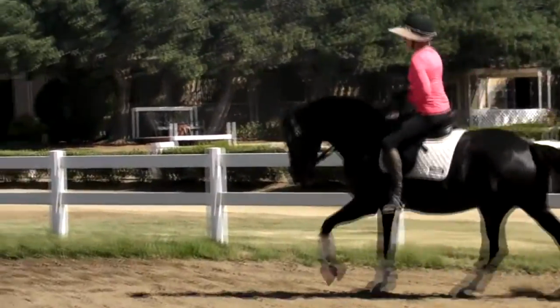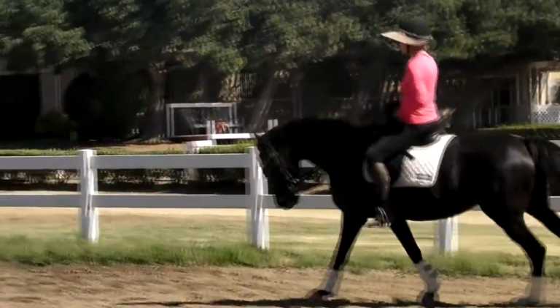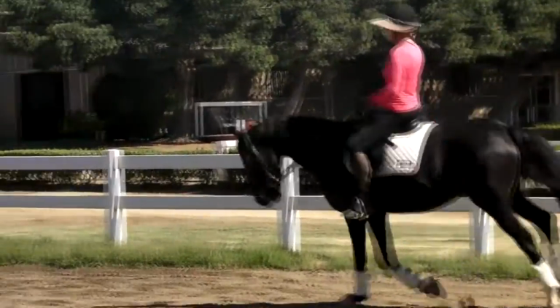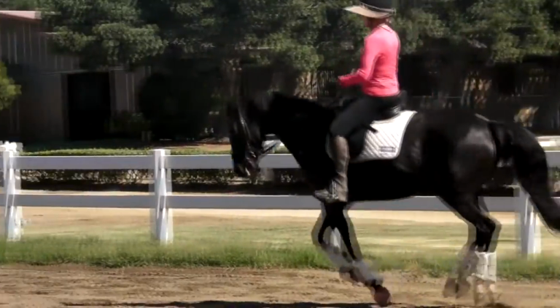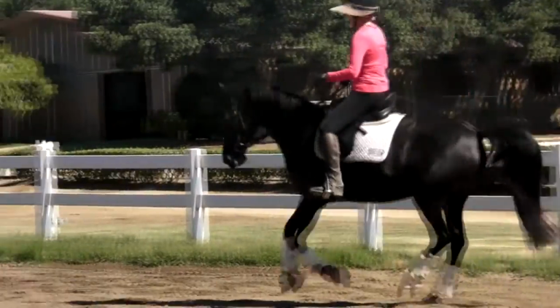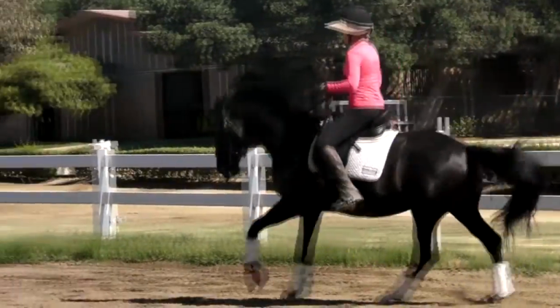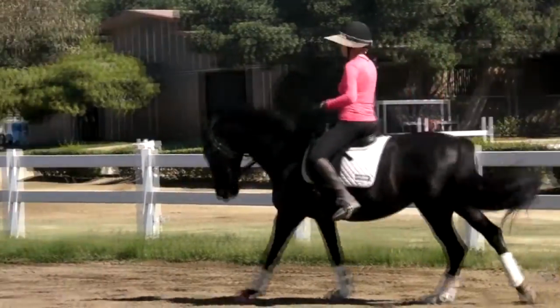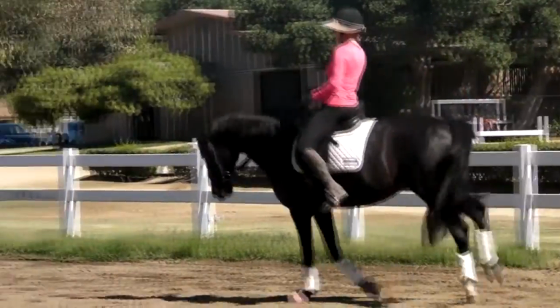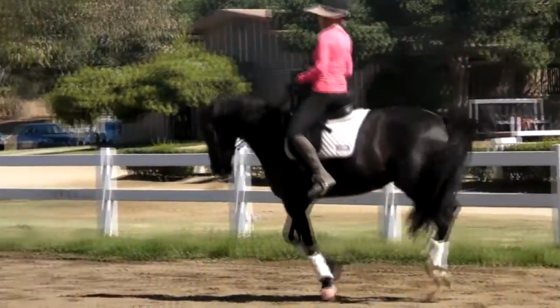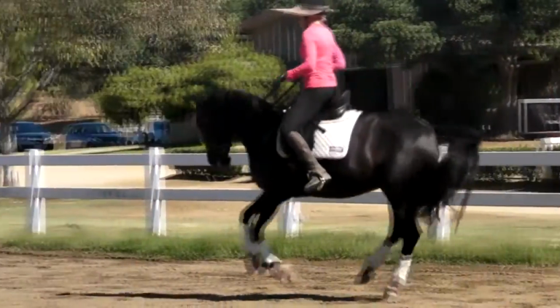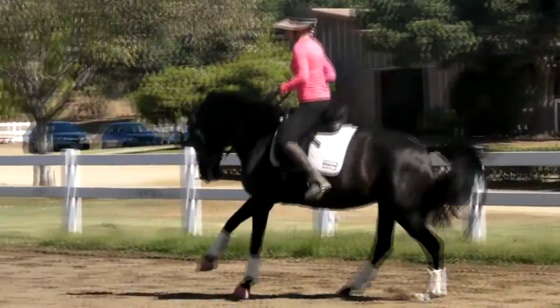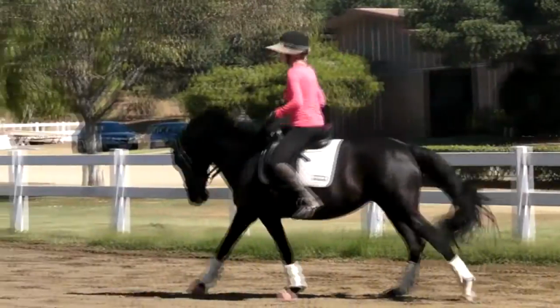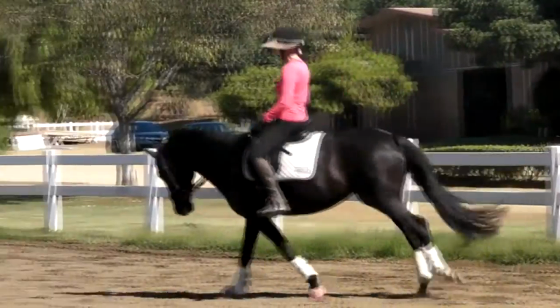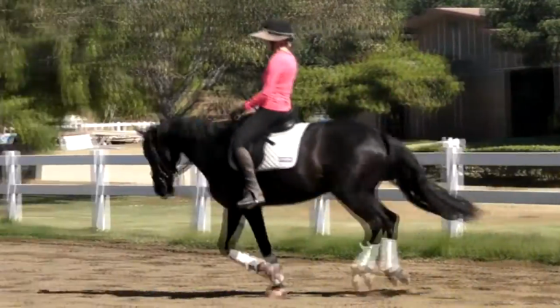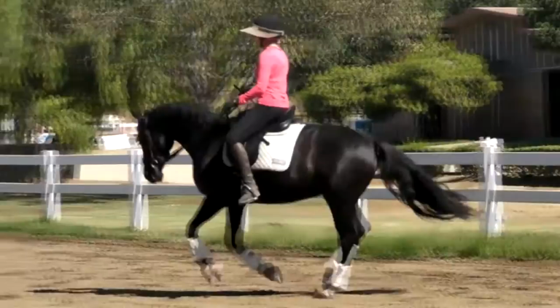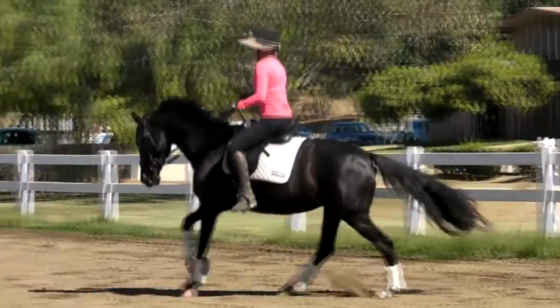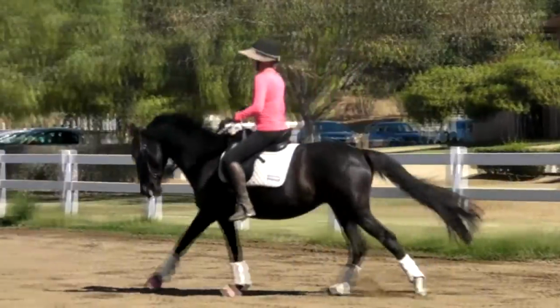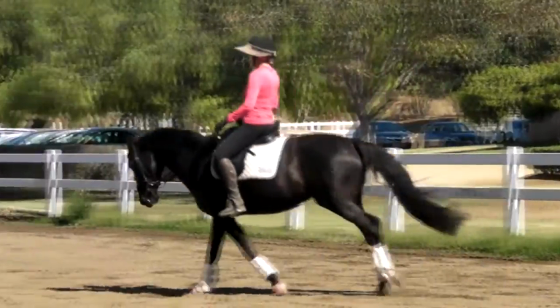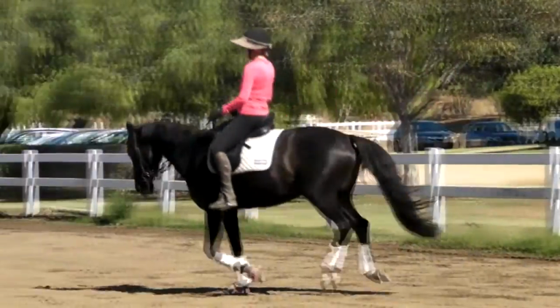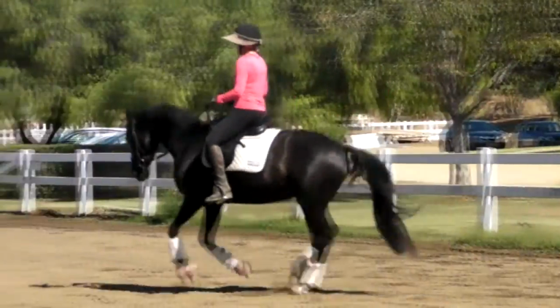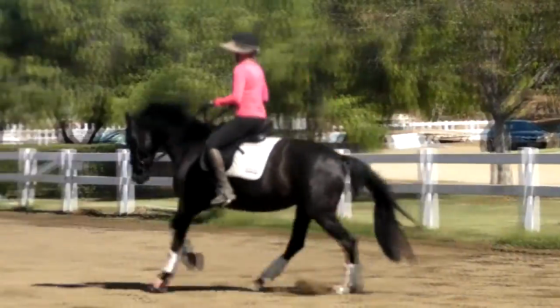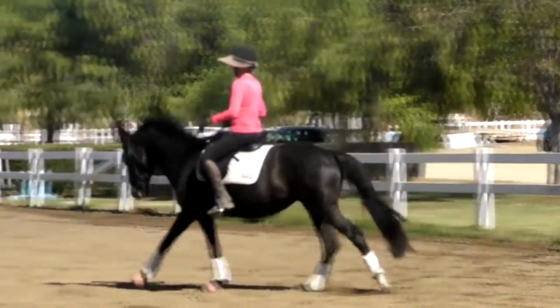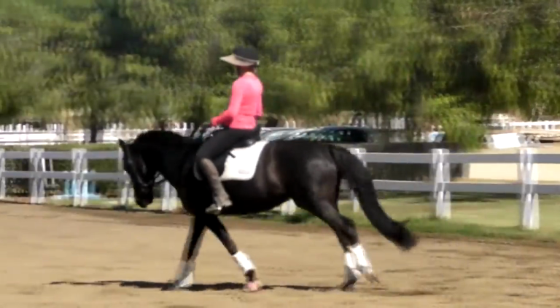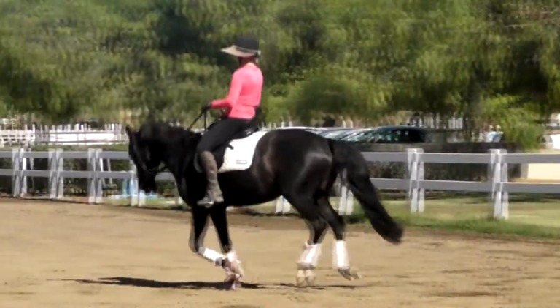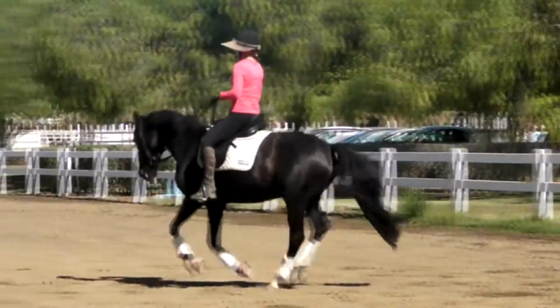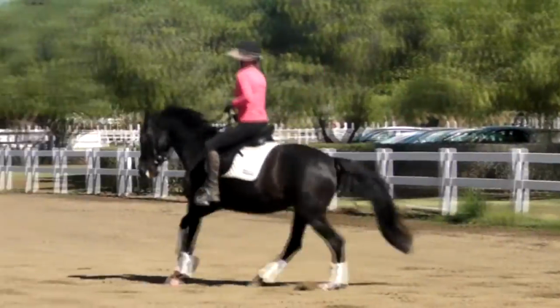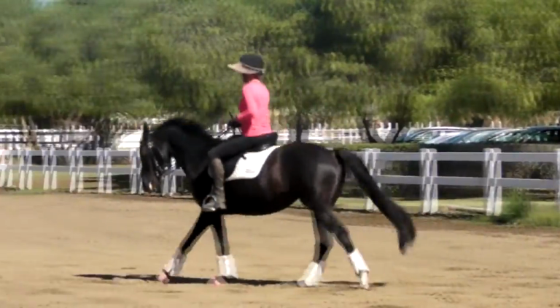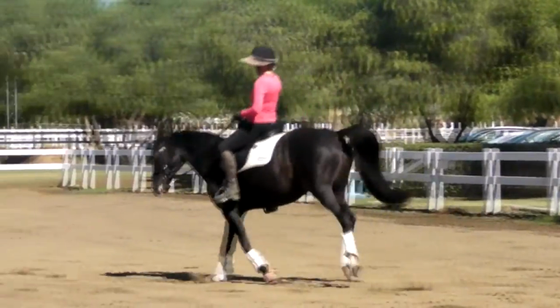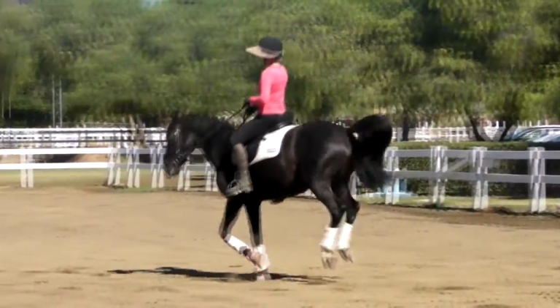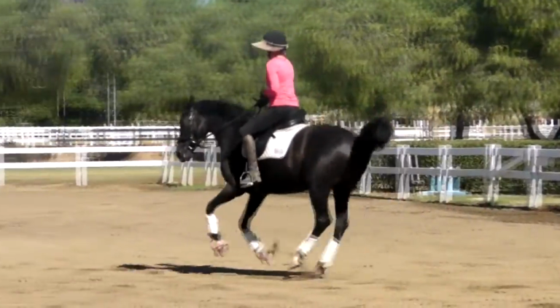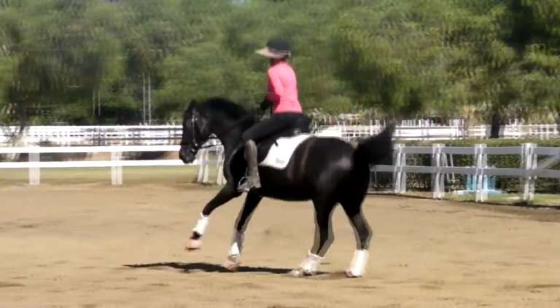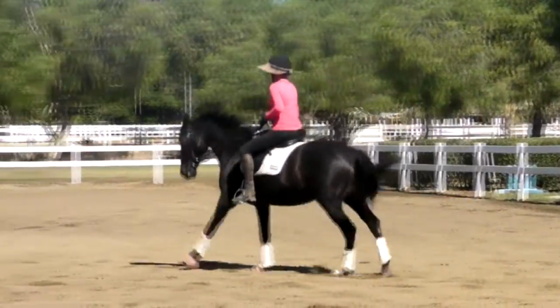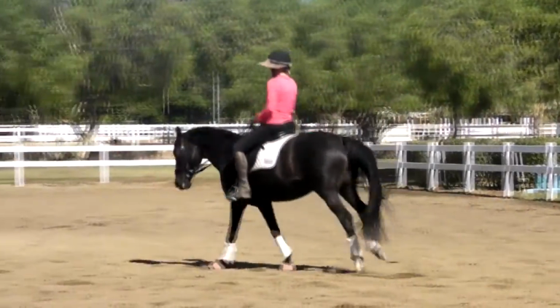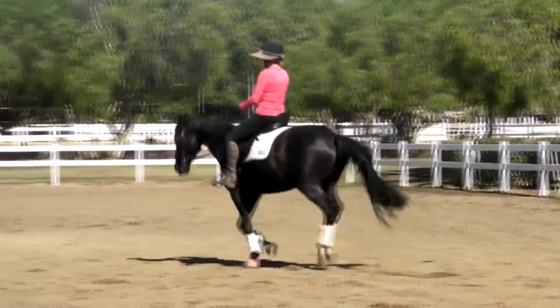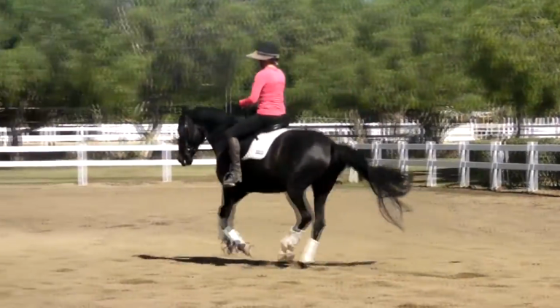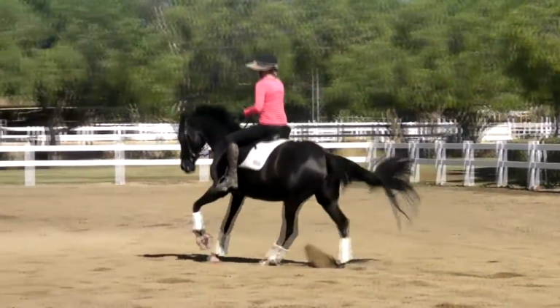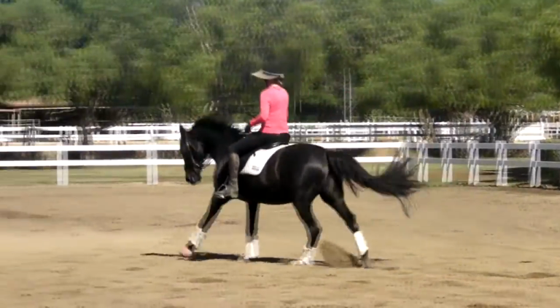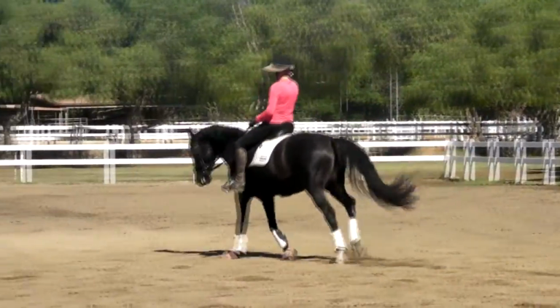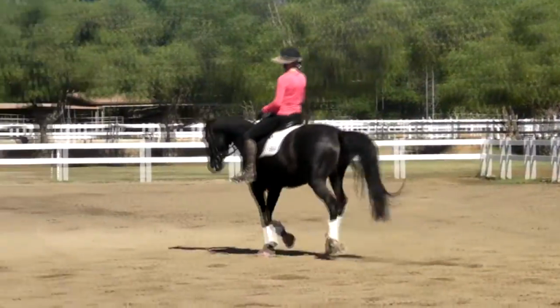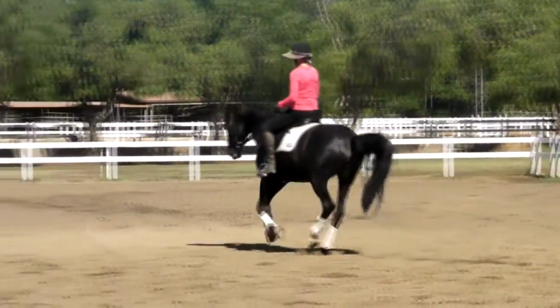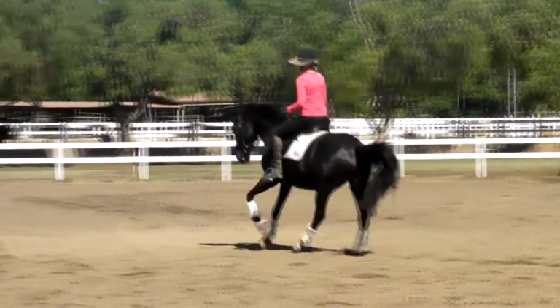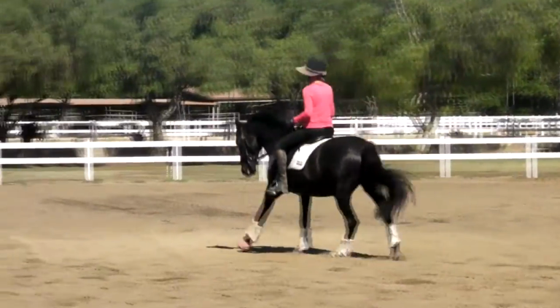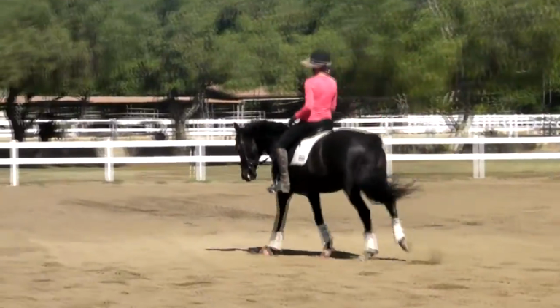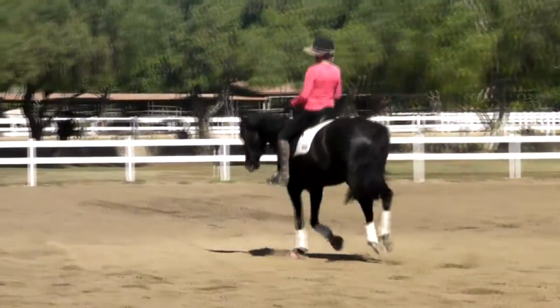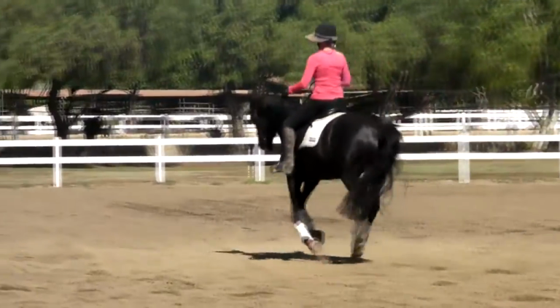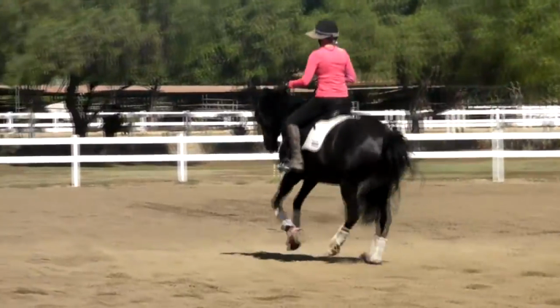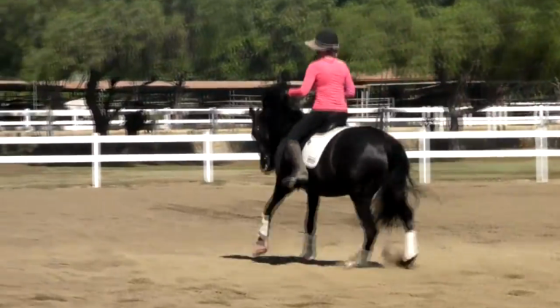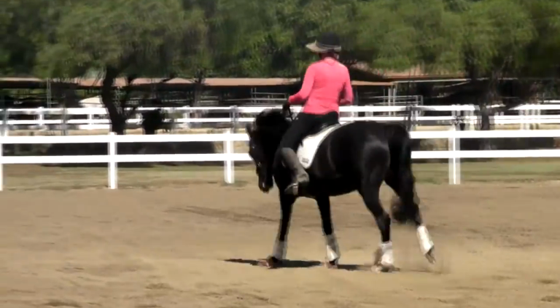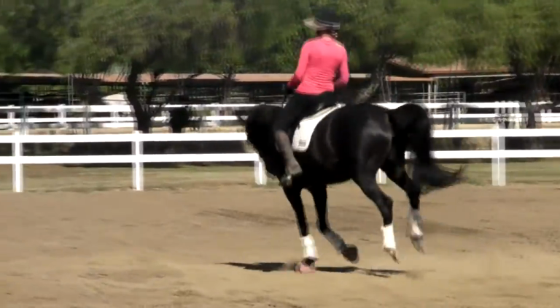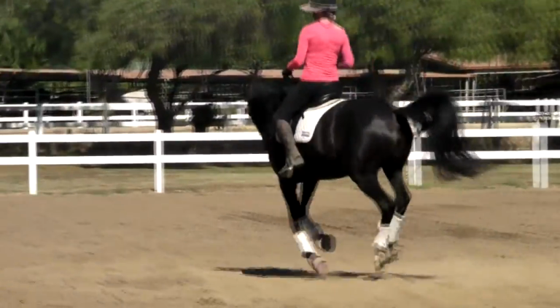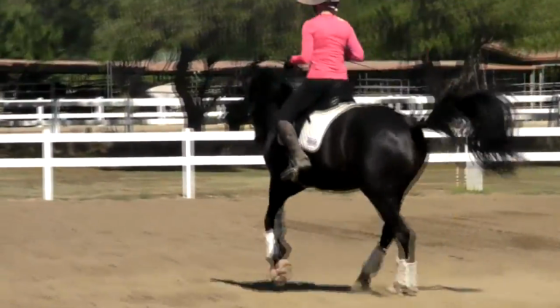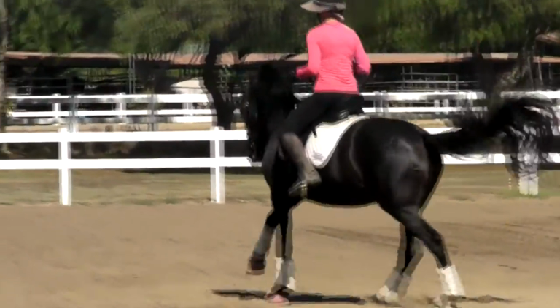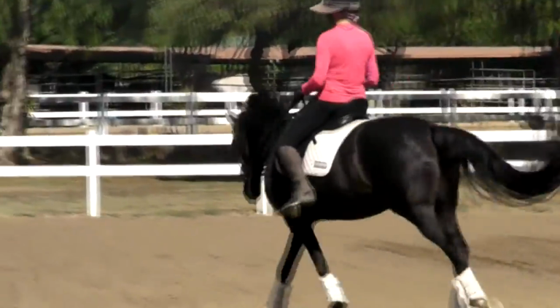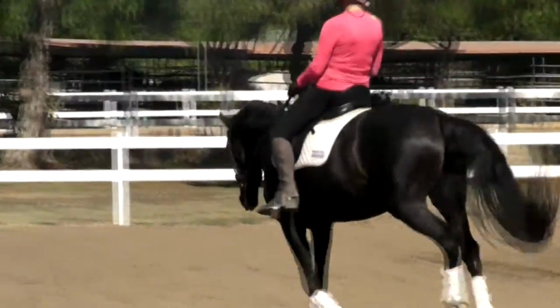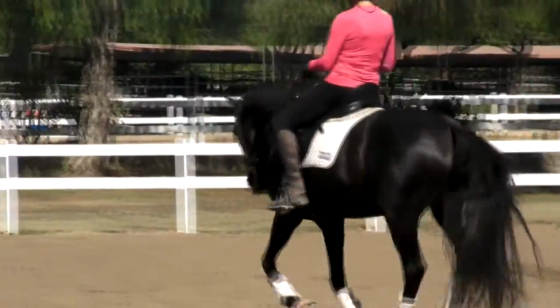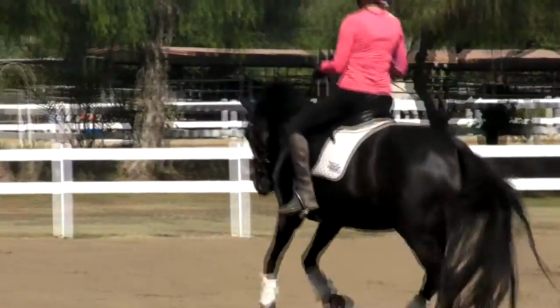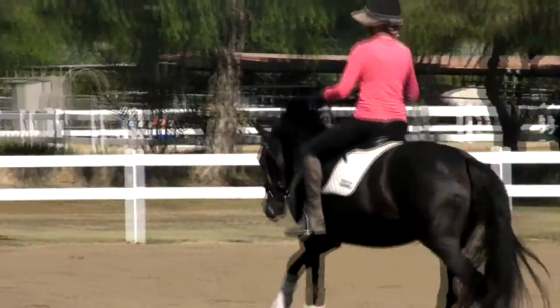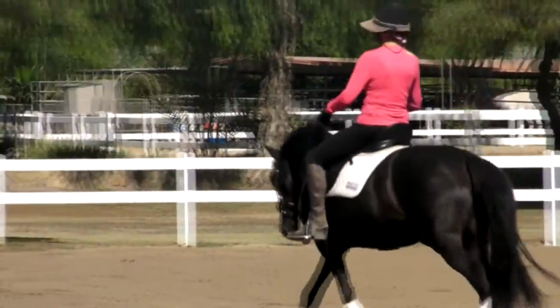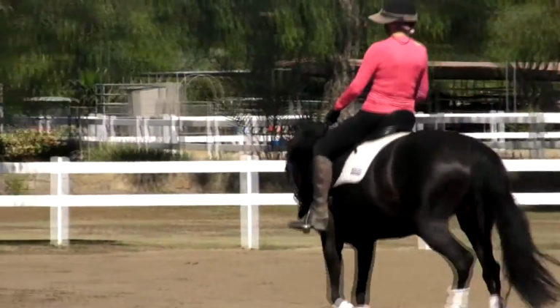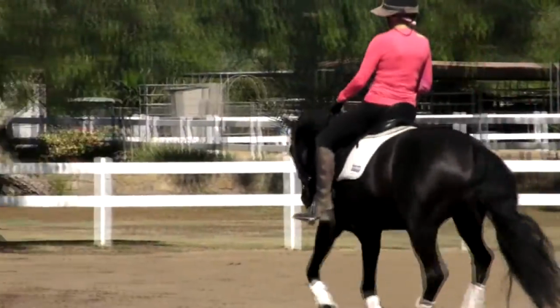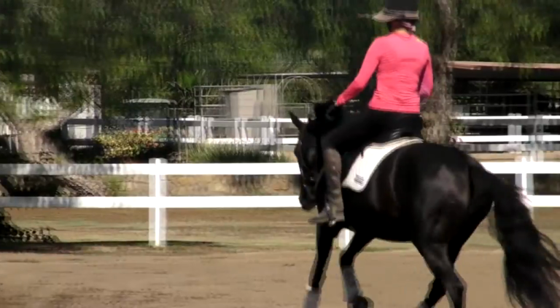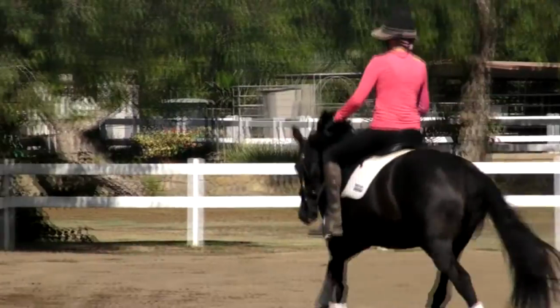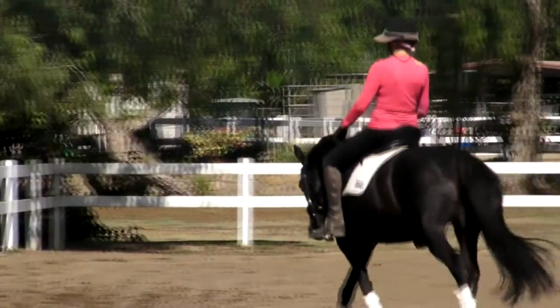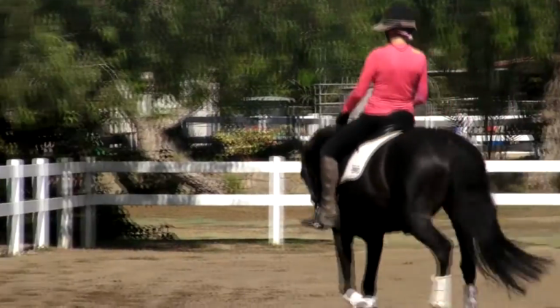Now change, two, three, four. Change, two, three, four. Change. Very nice. Perfect. Bring her back to a trot in the middle of the long side.